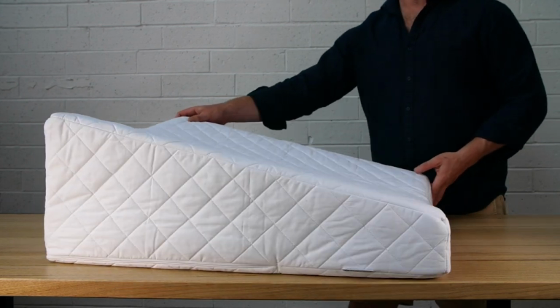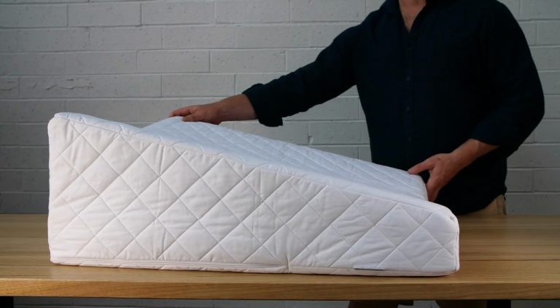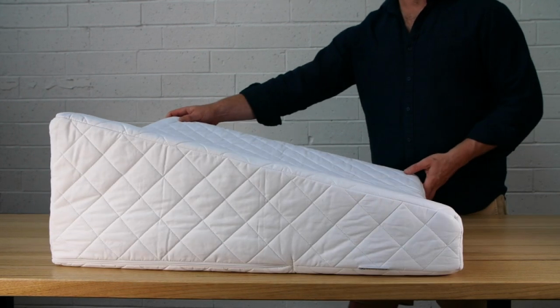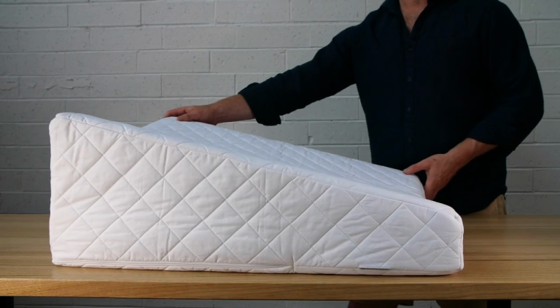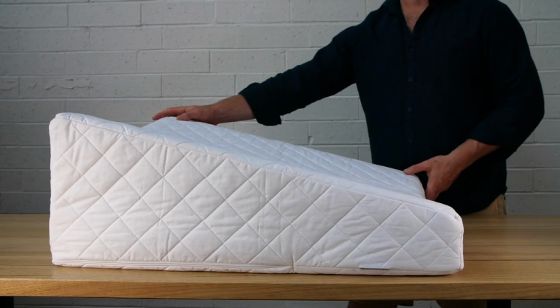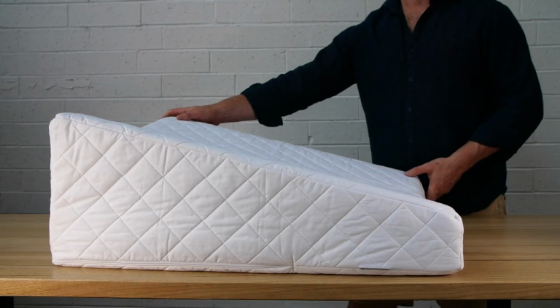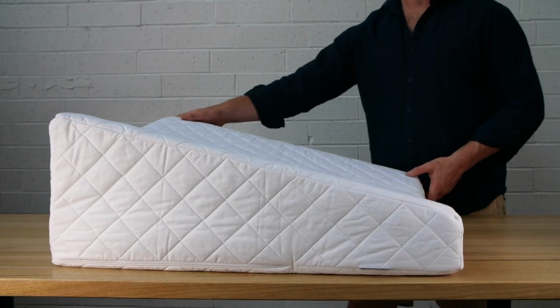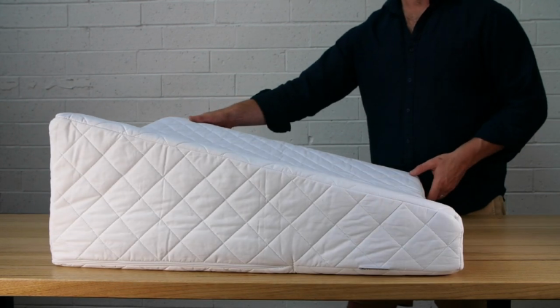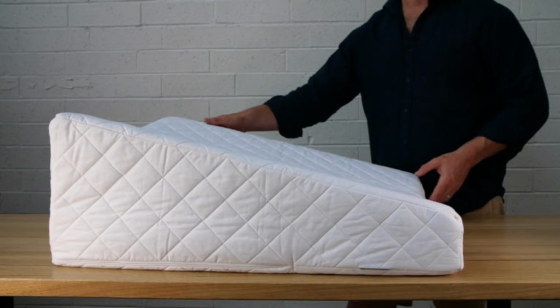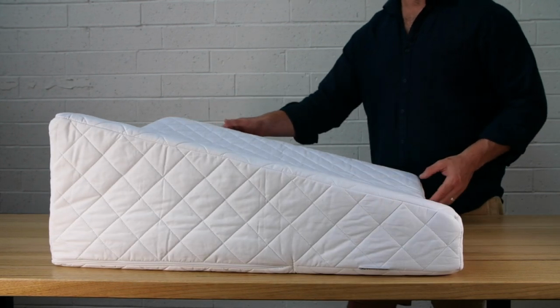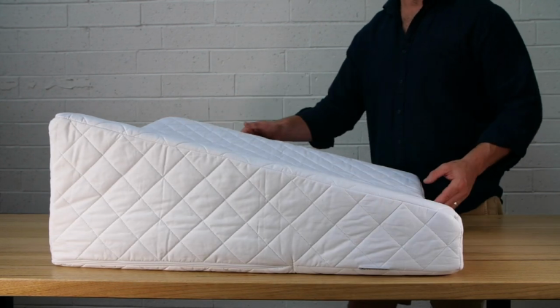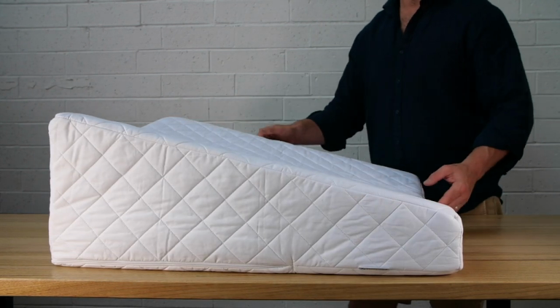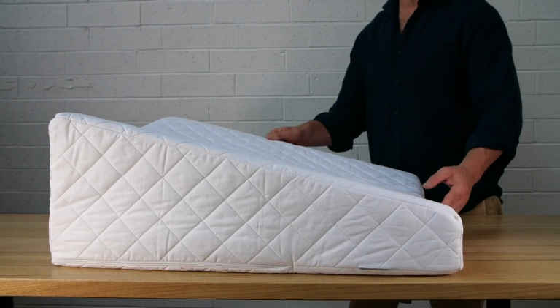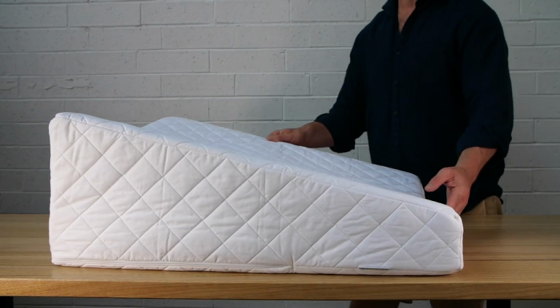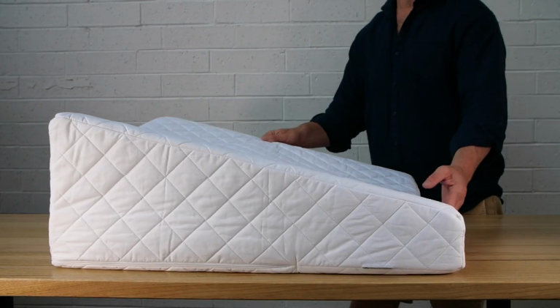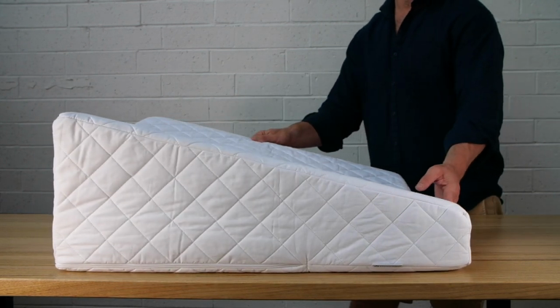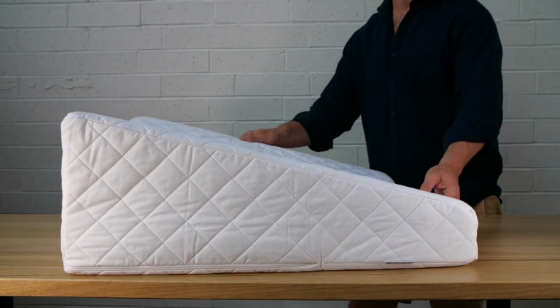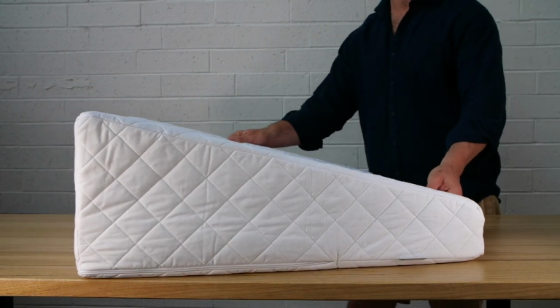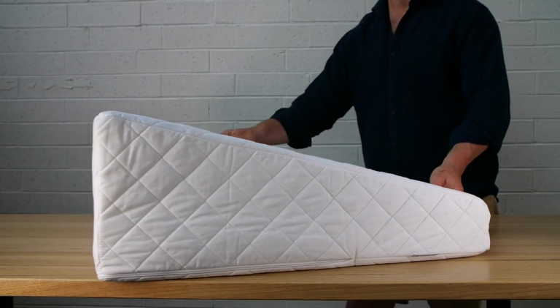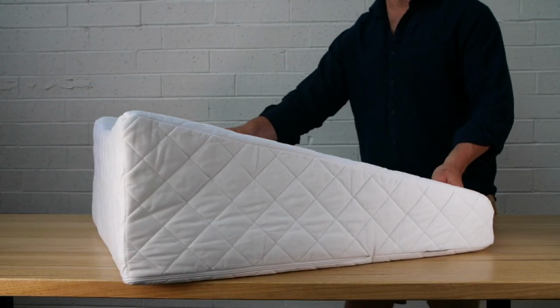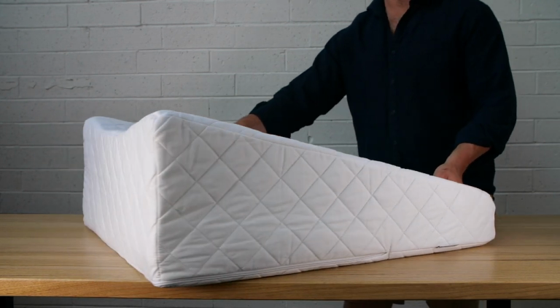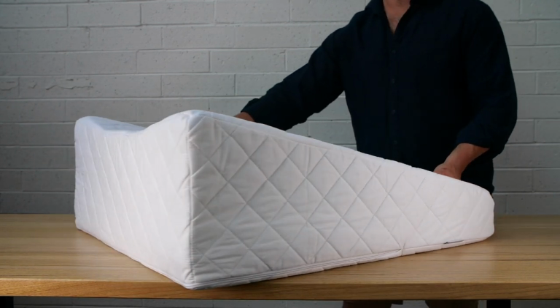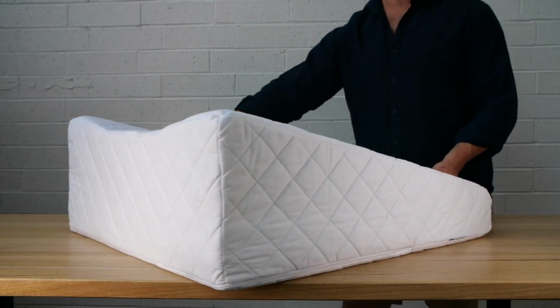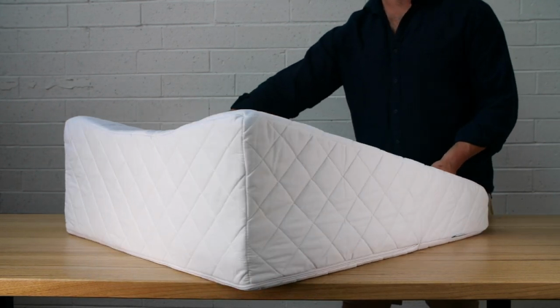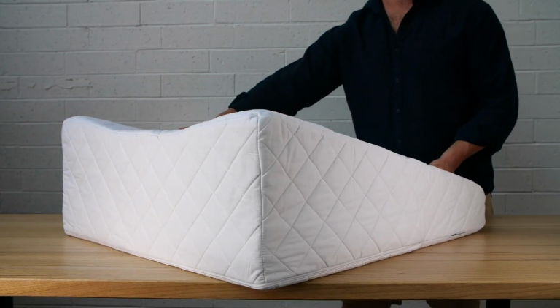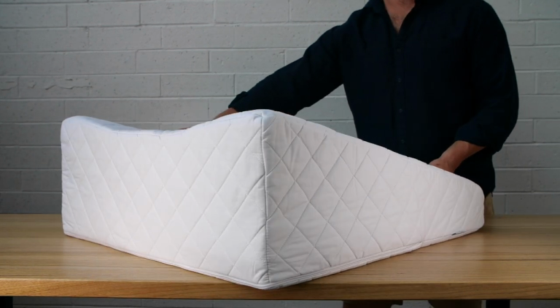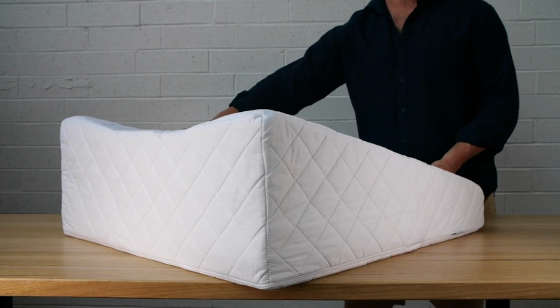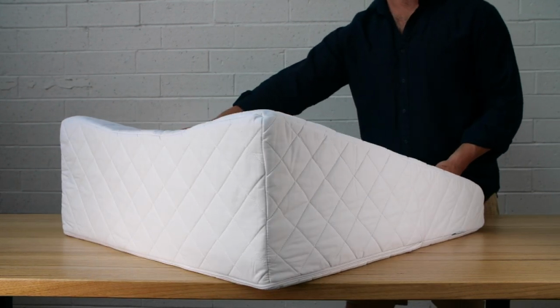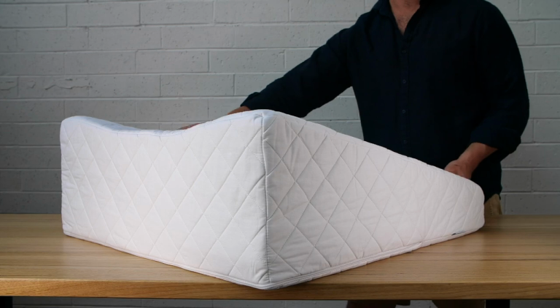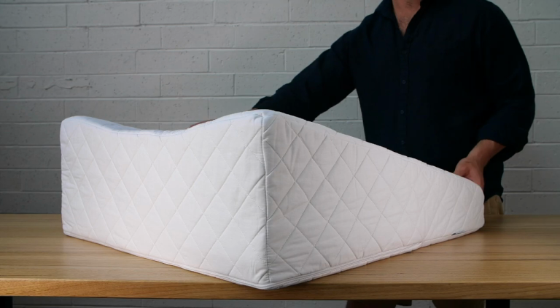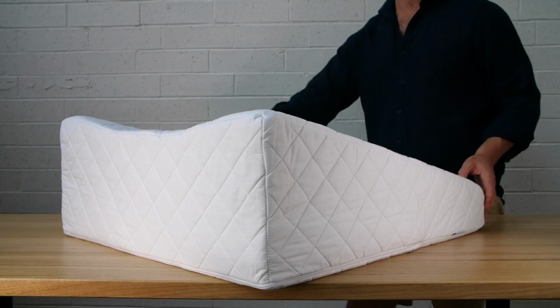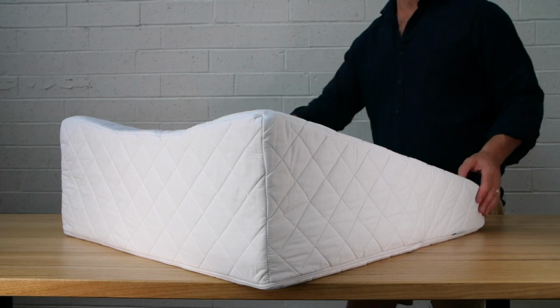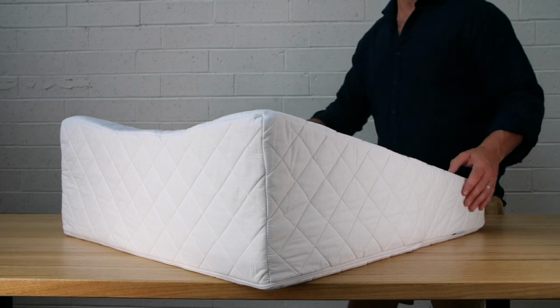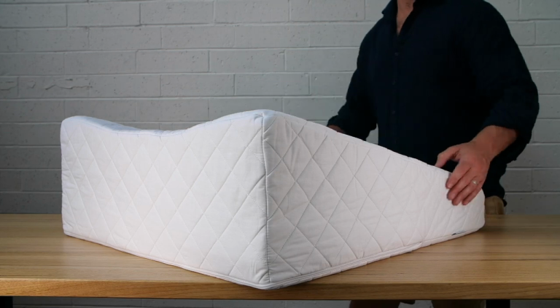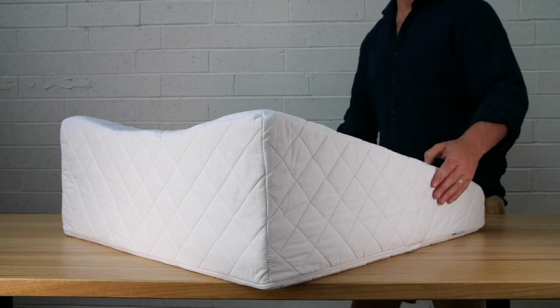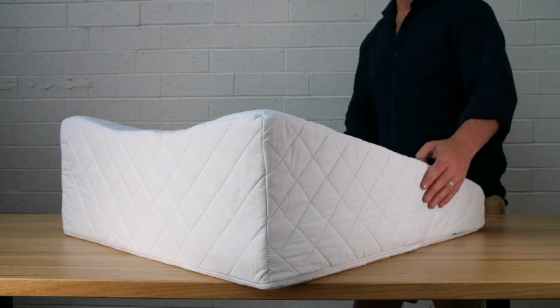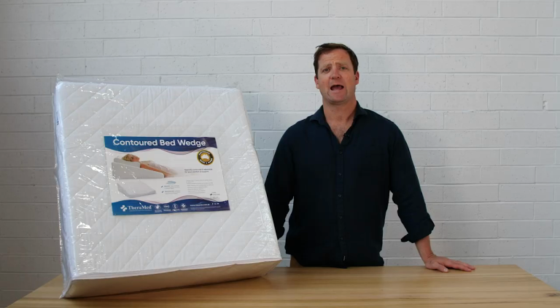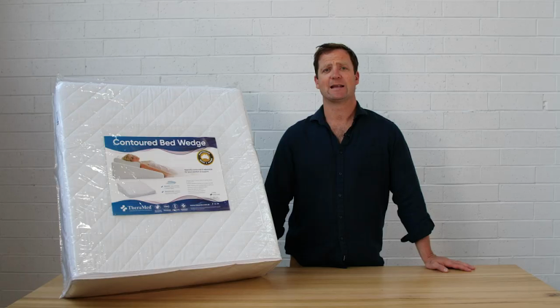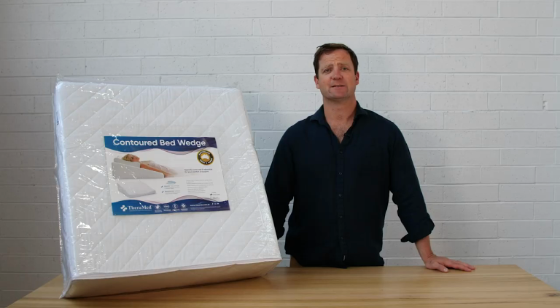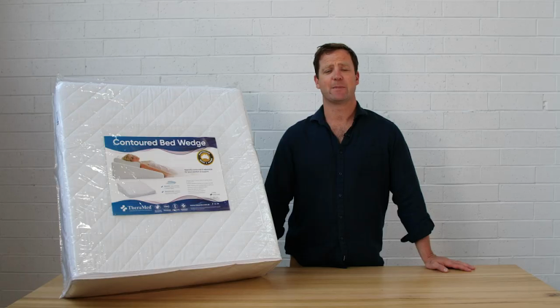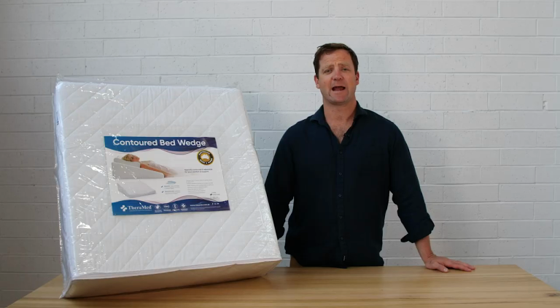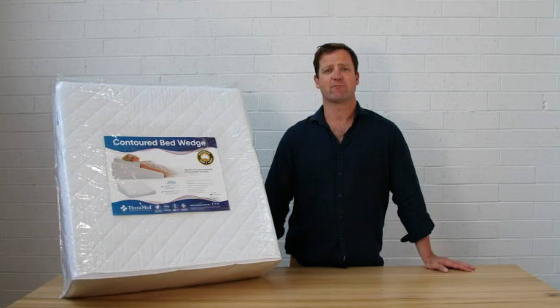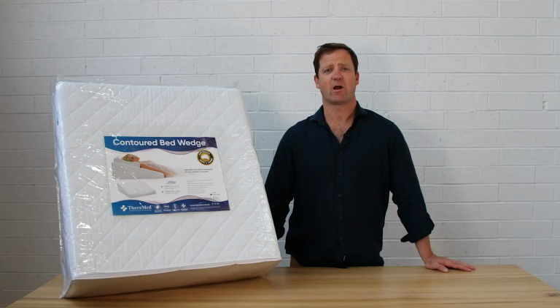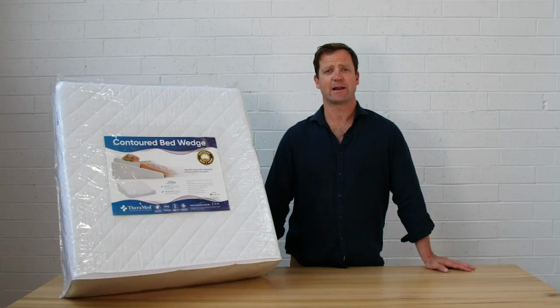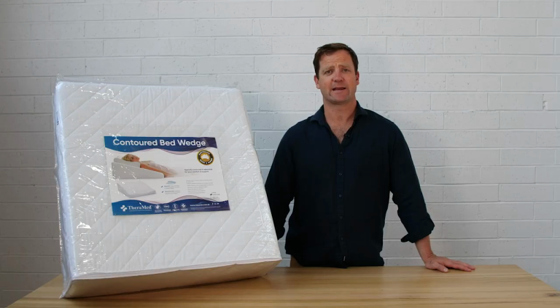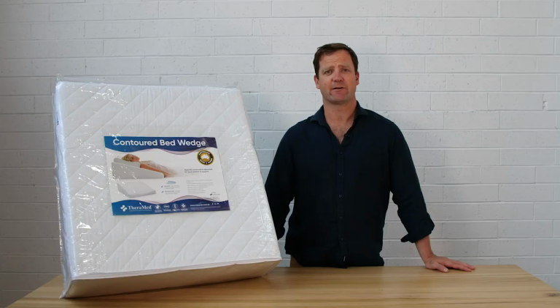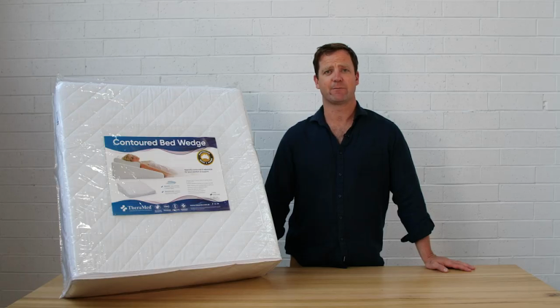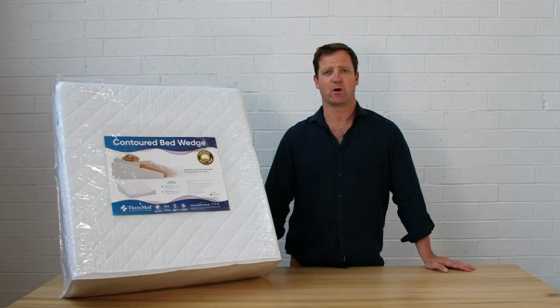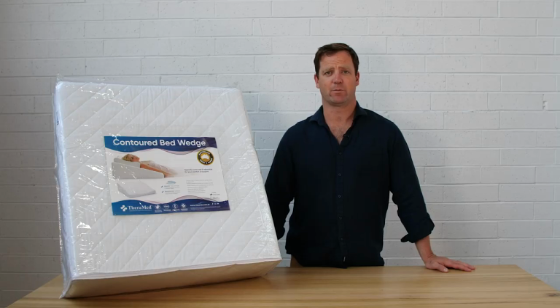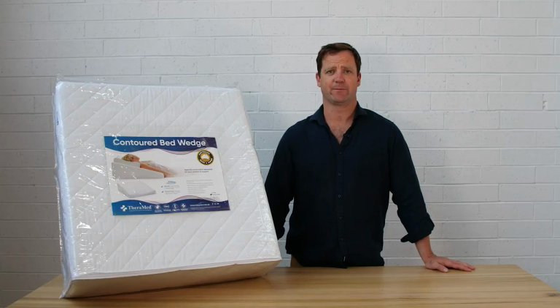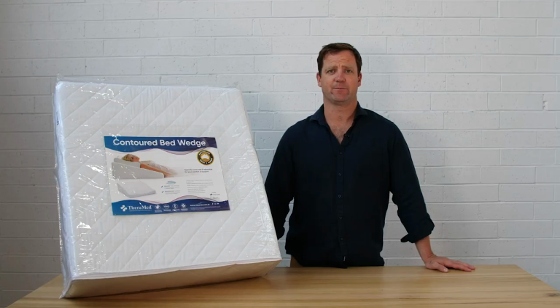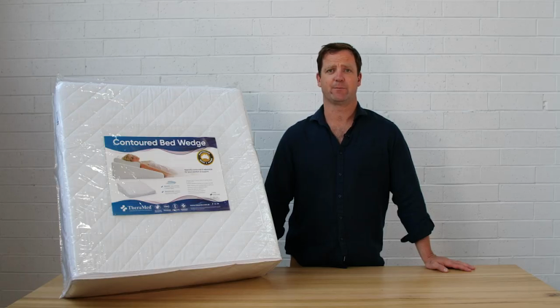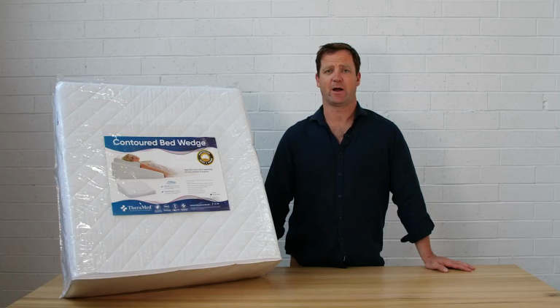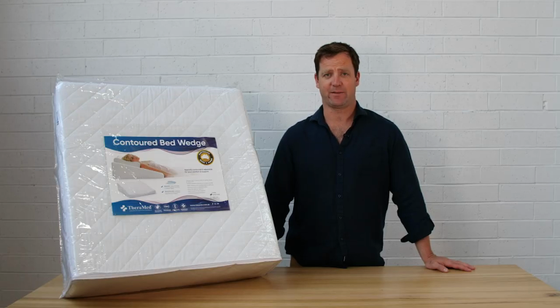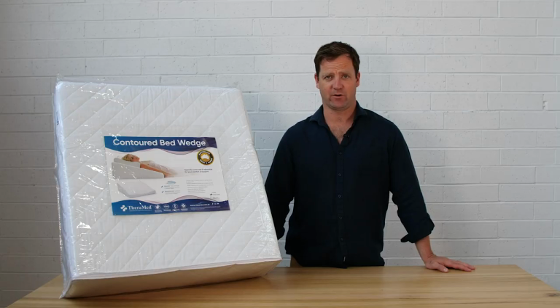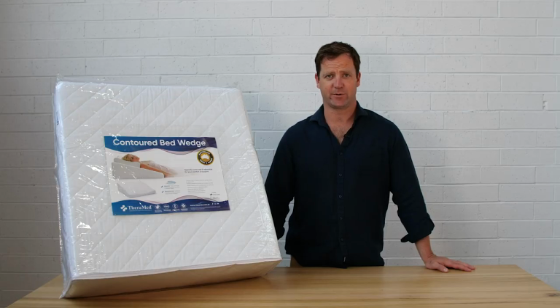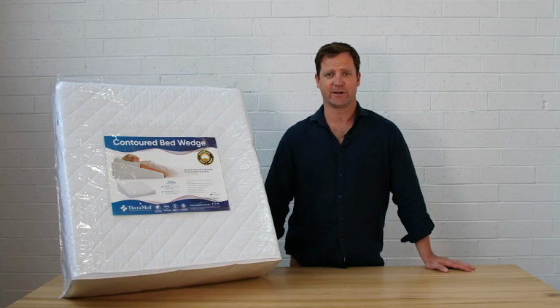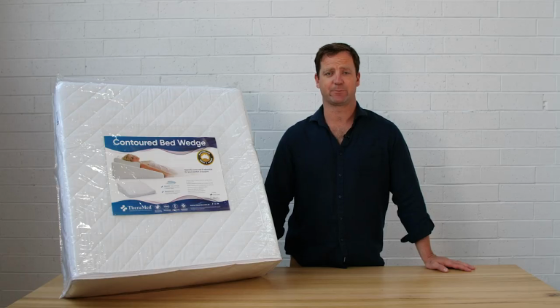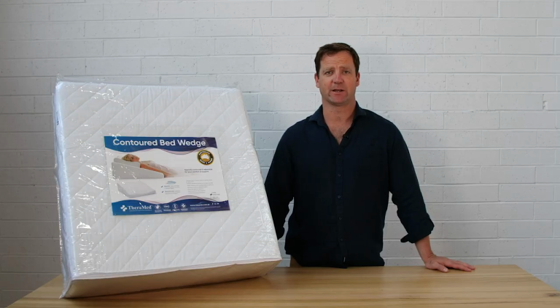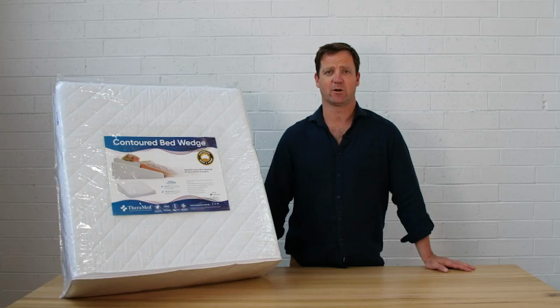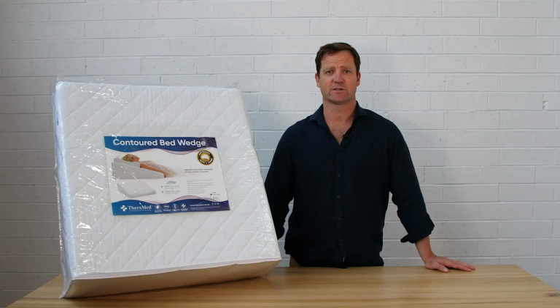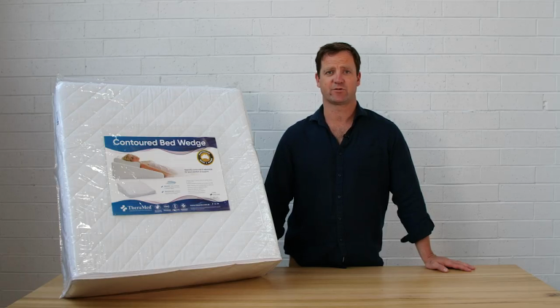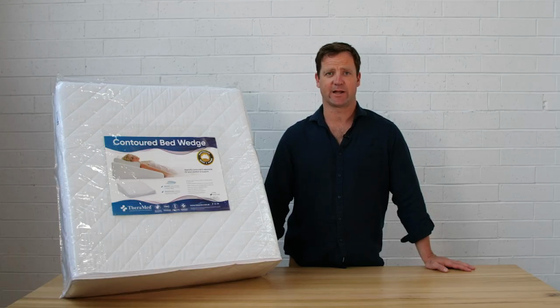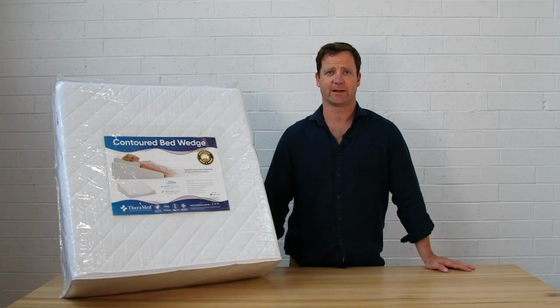This product has been designed in collaboration with Australian health professionals and is made right here in Melbourne by Therapeutic Pillow Australia.